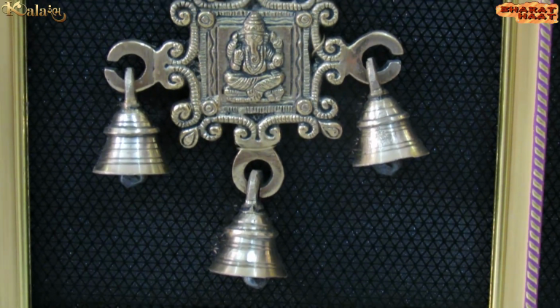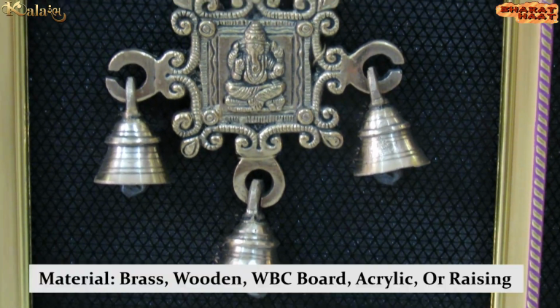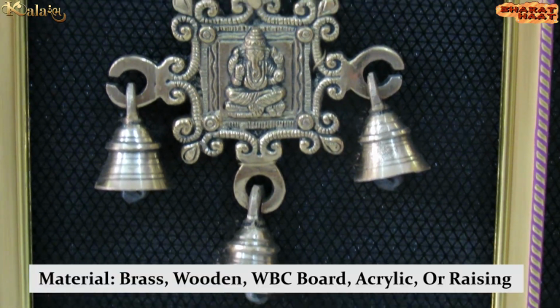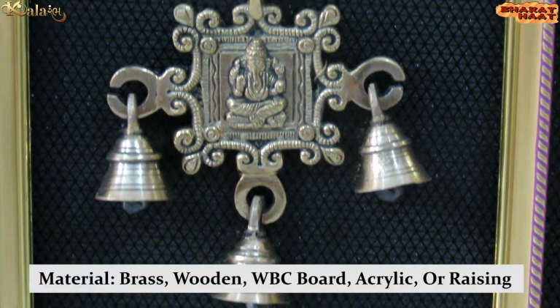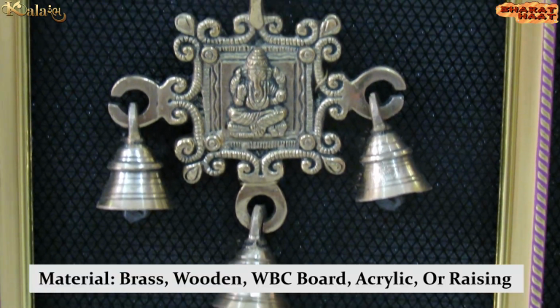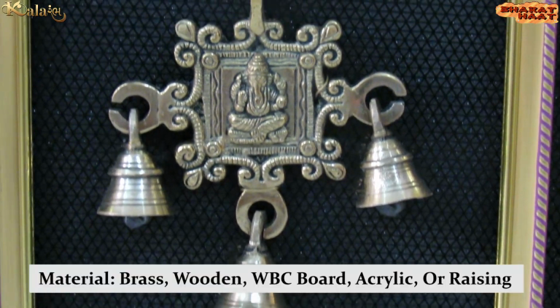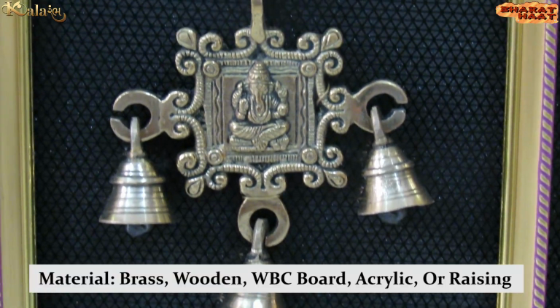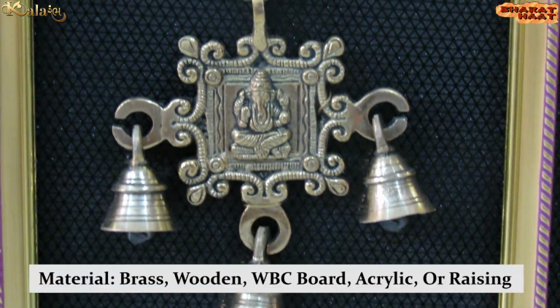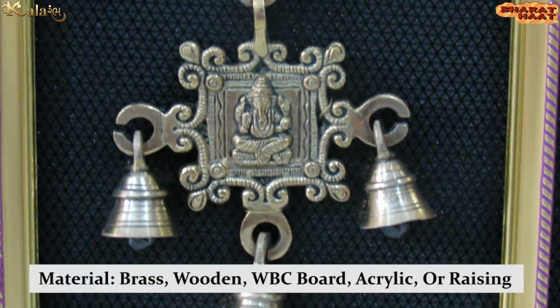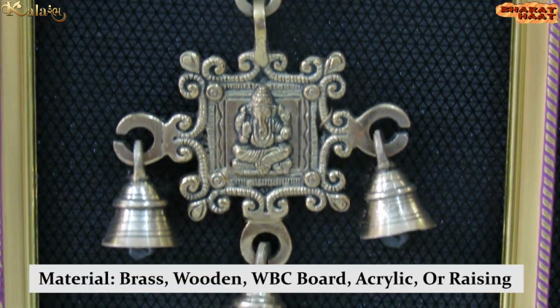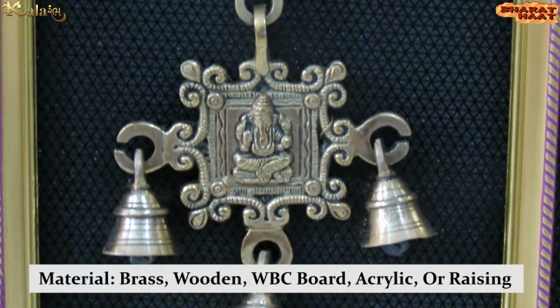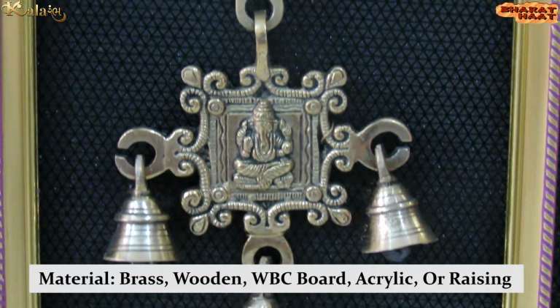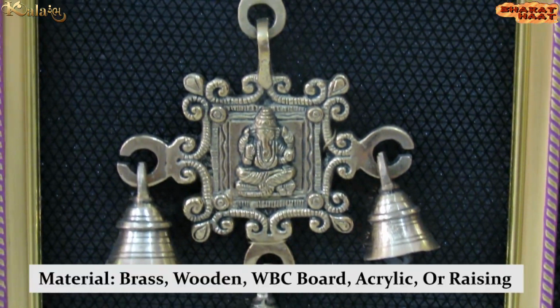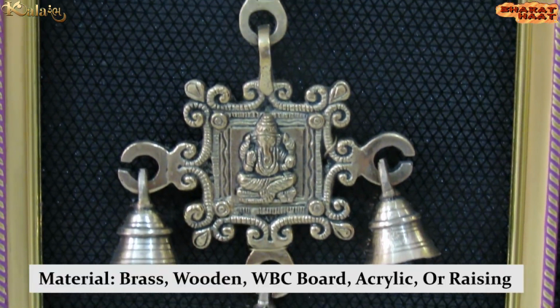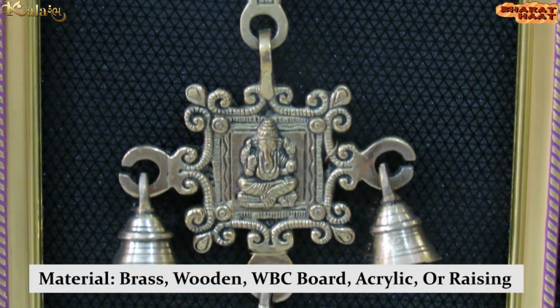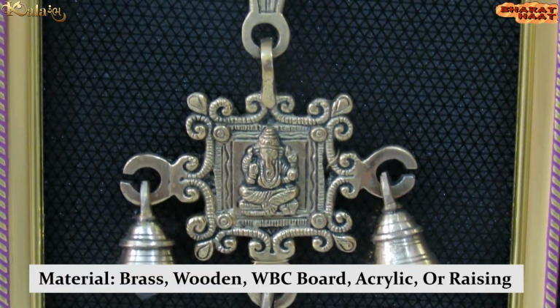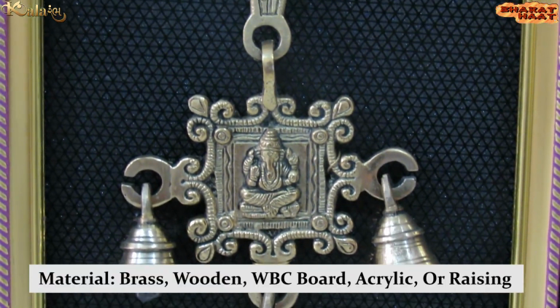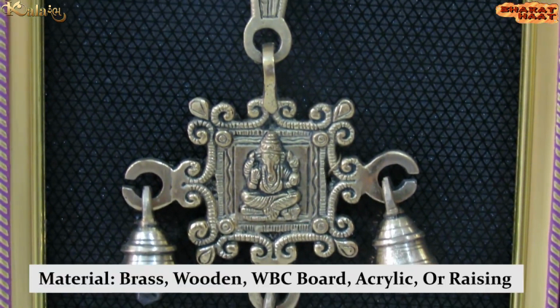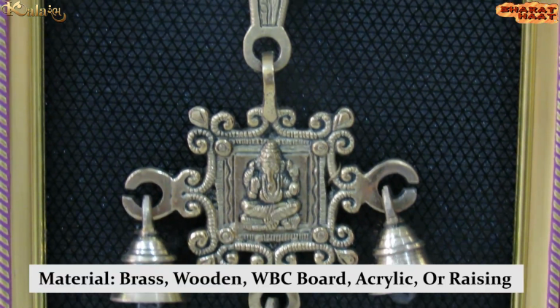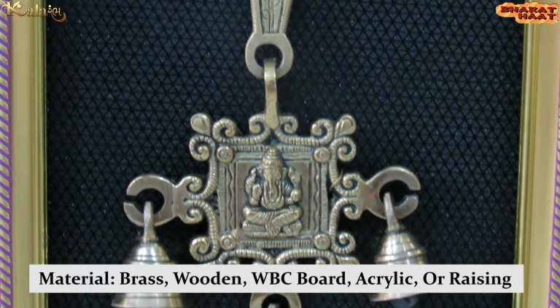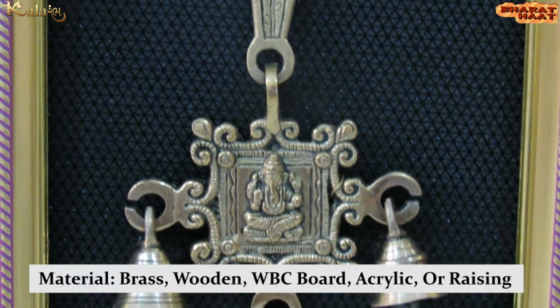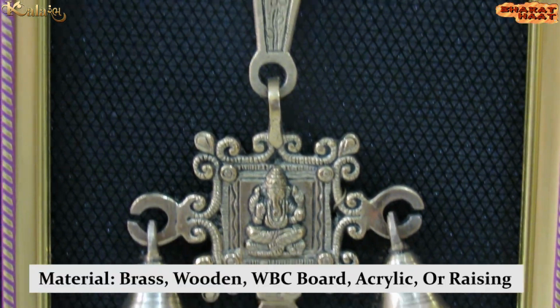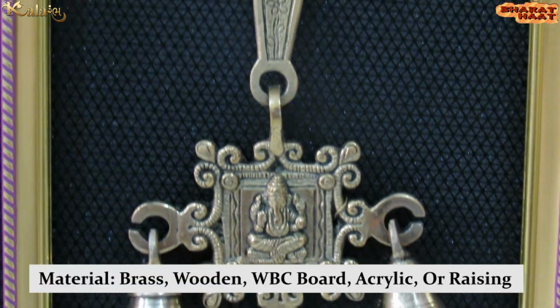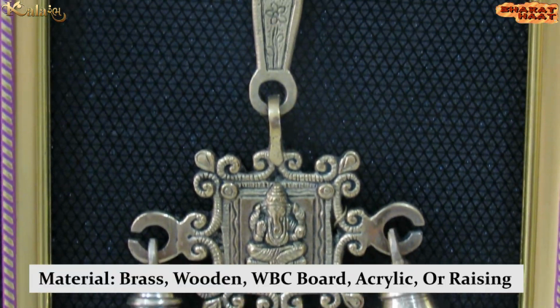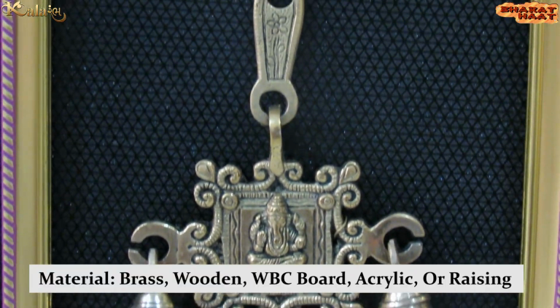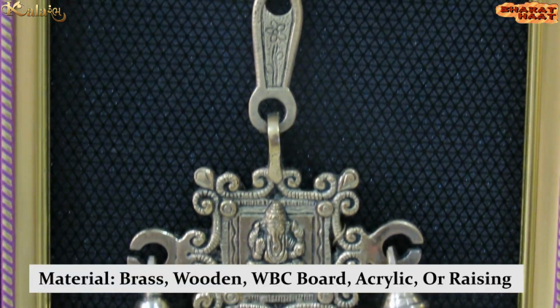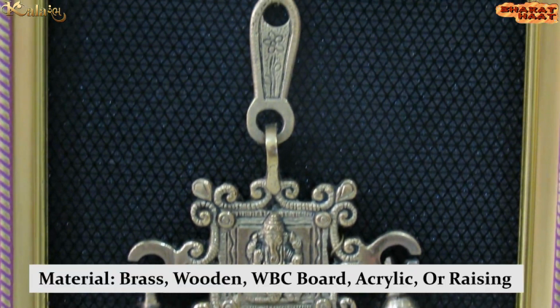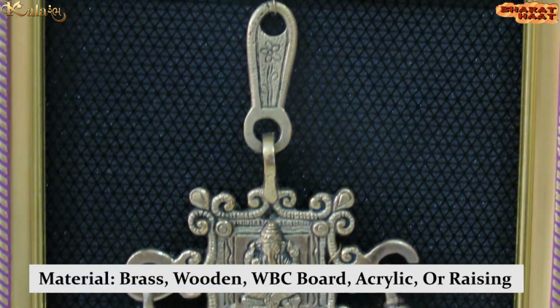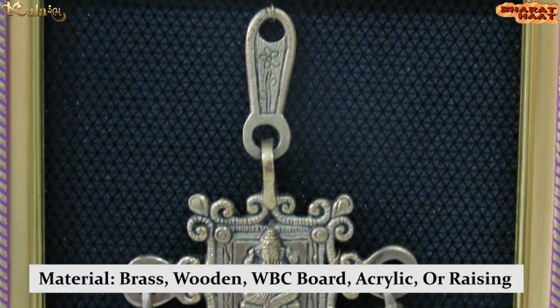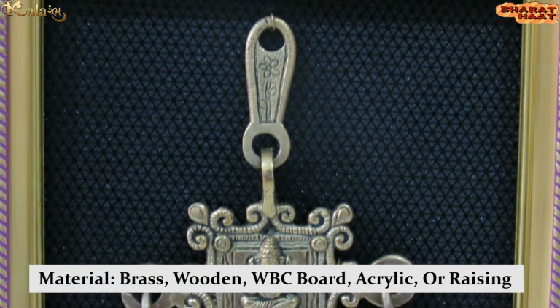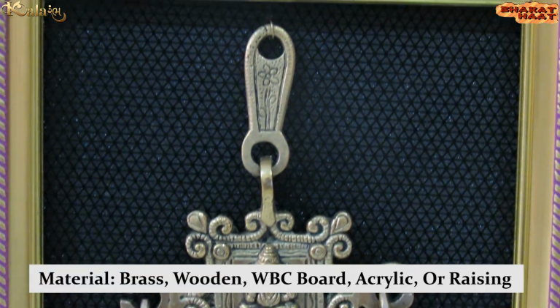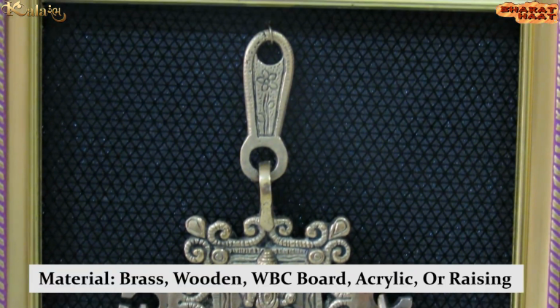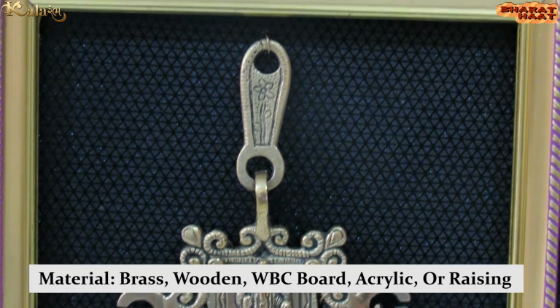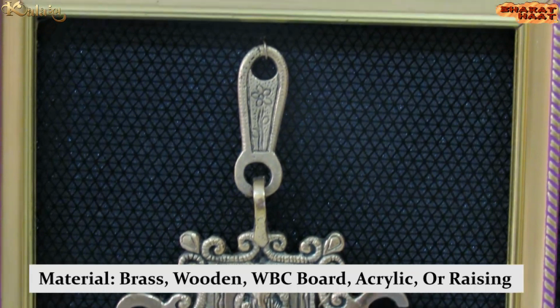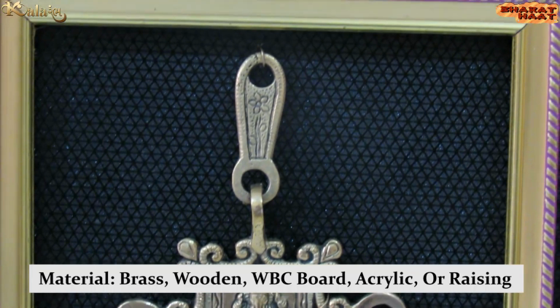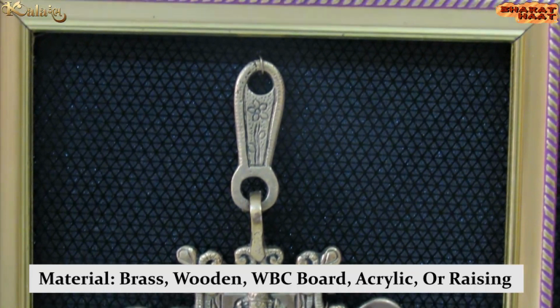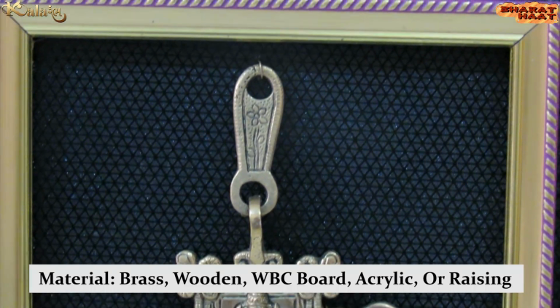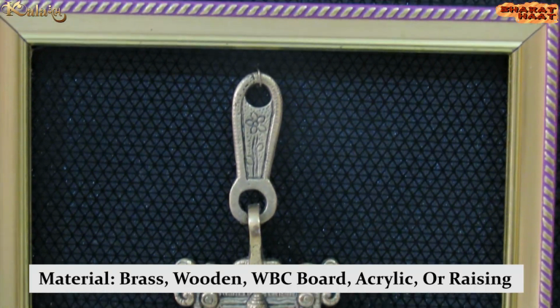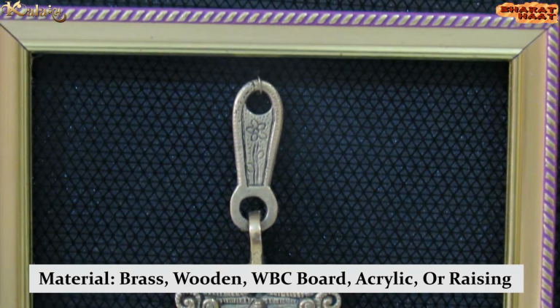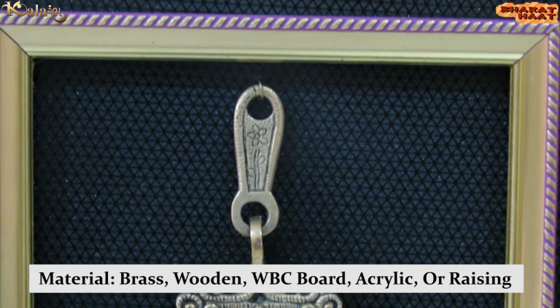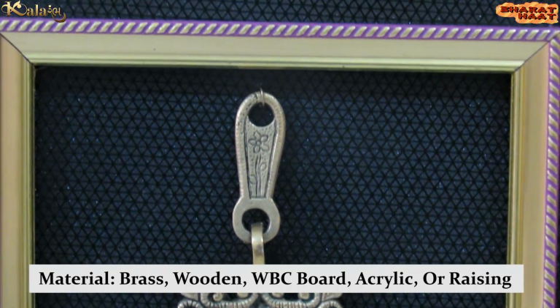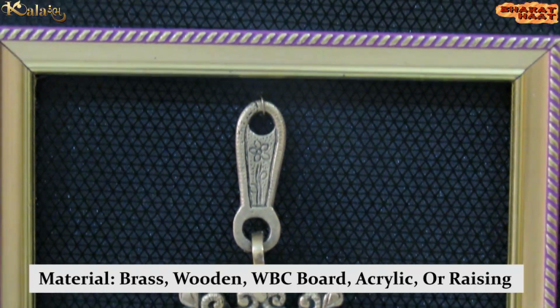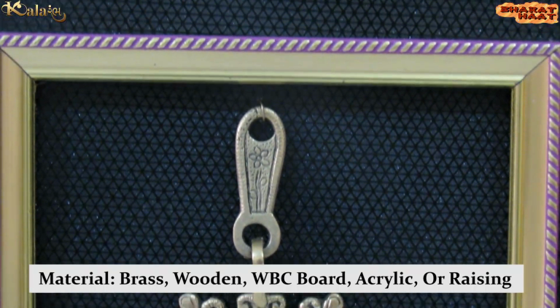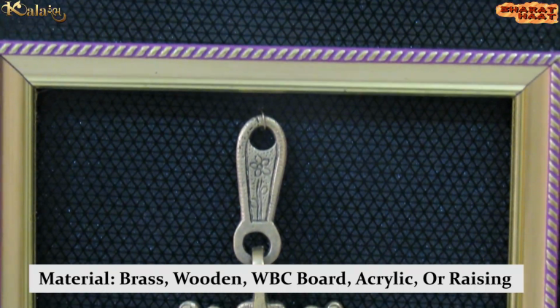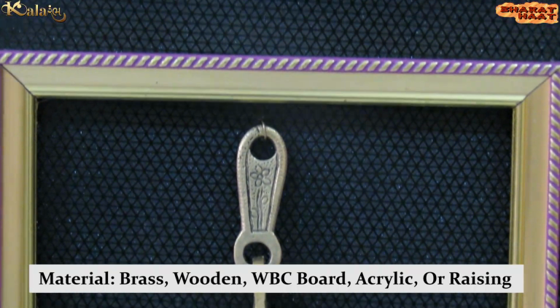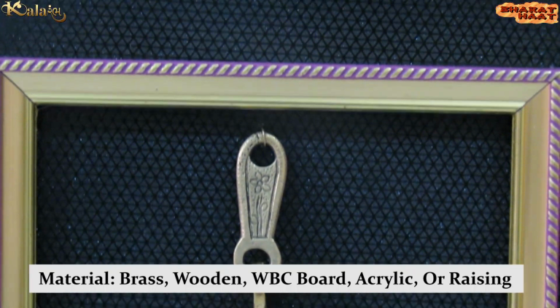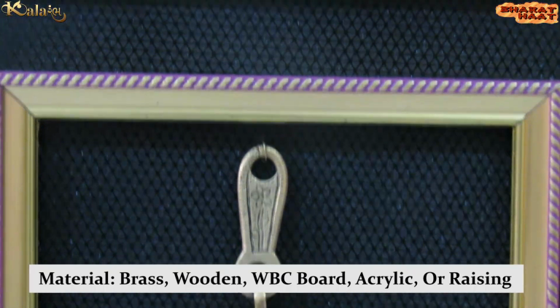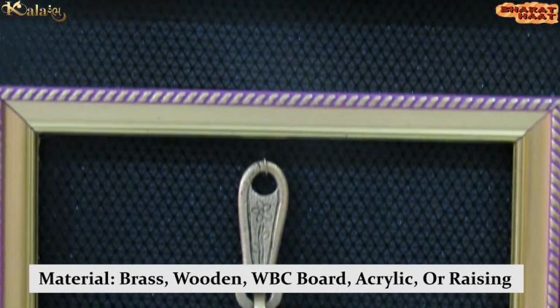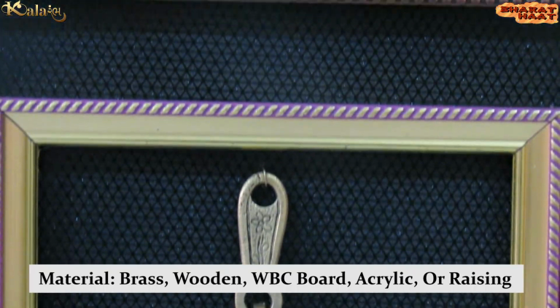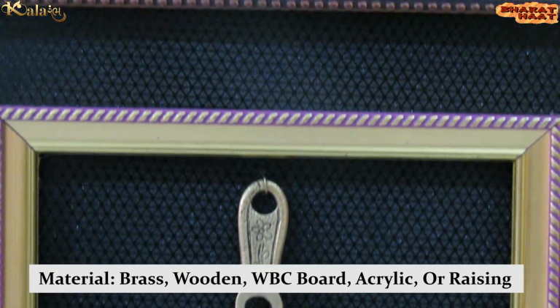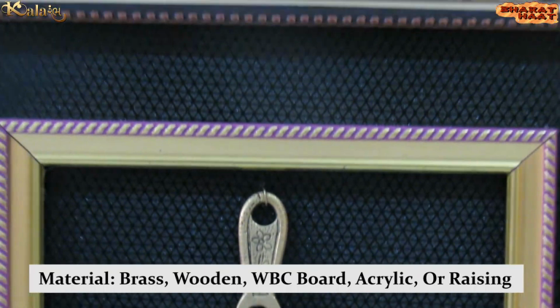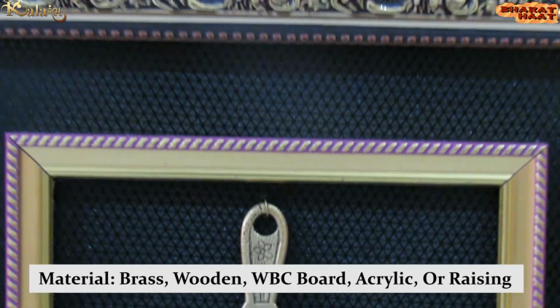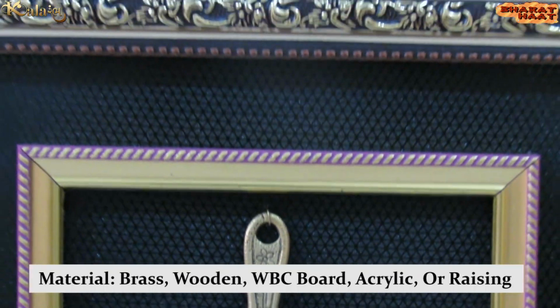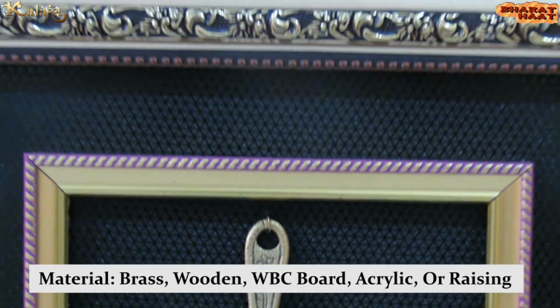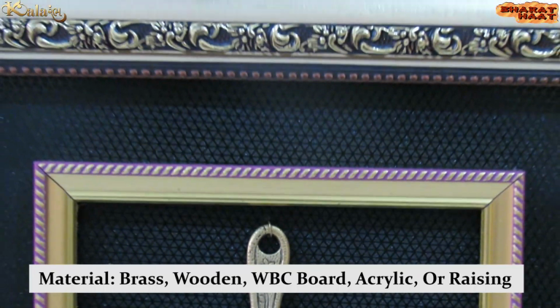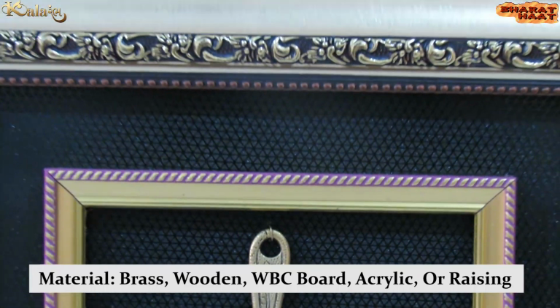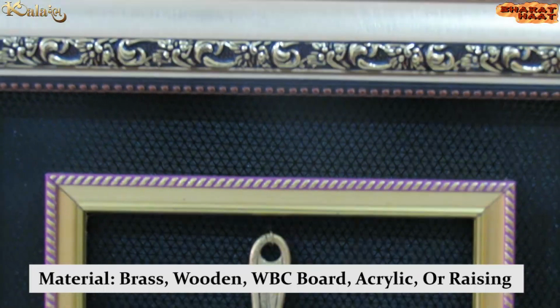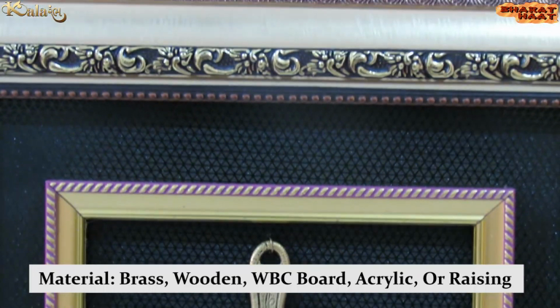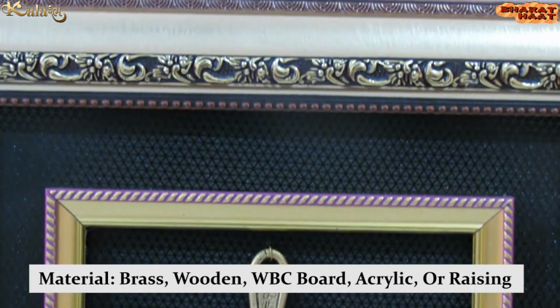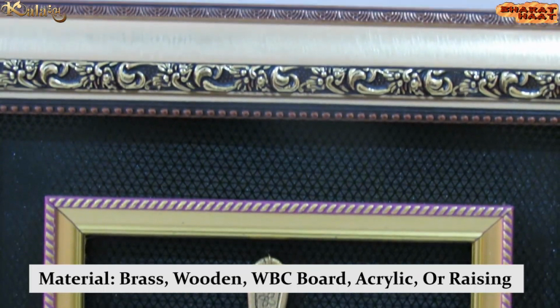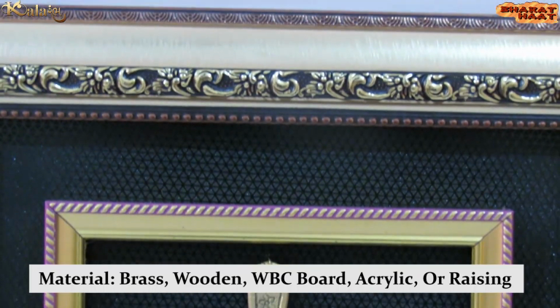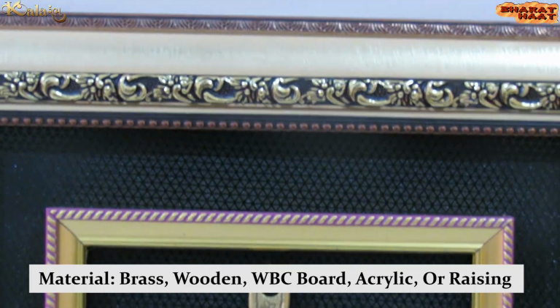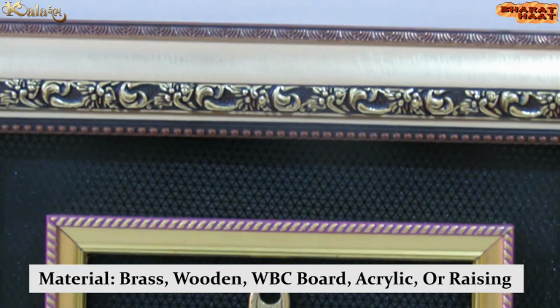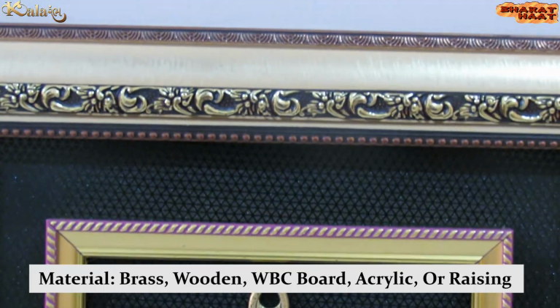The material used in this frame can be wooden, WBC board, acrylic, or resin materials.